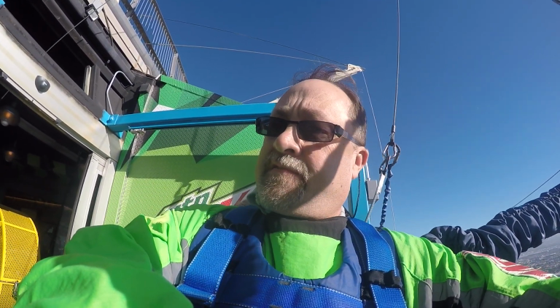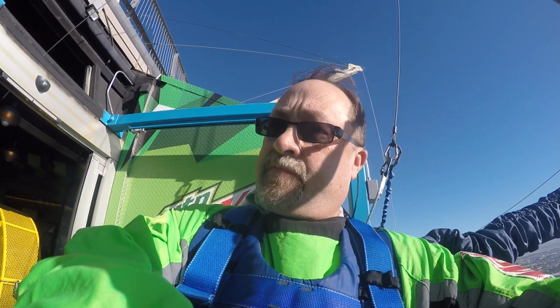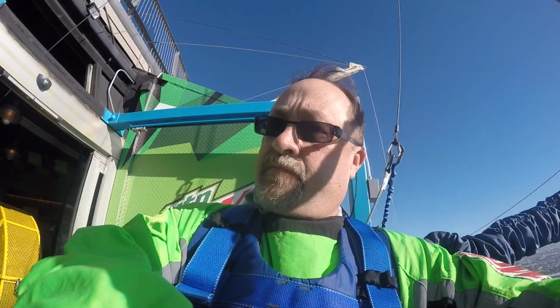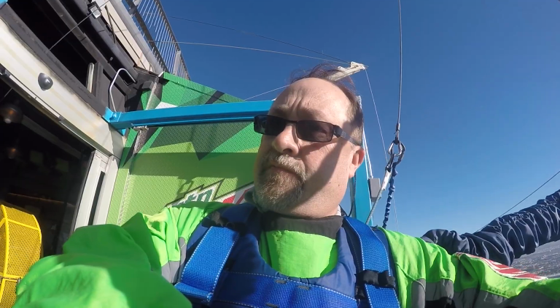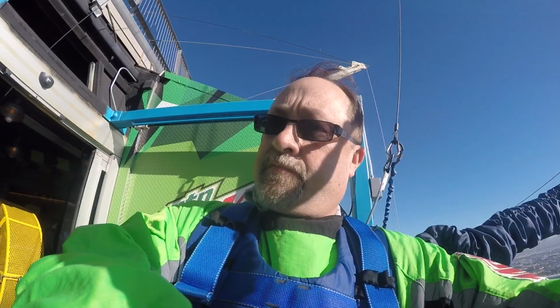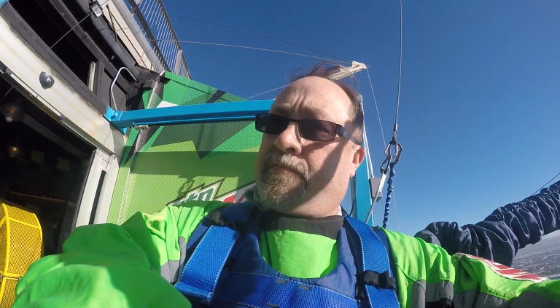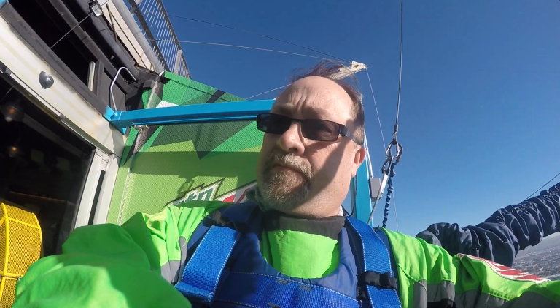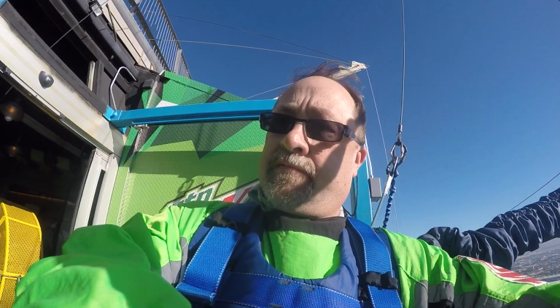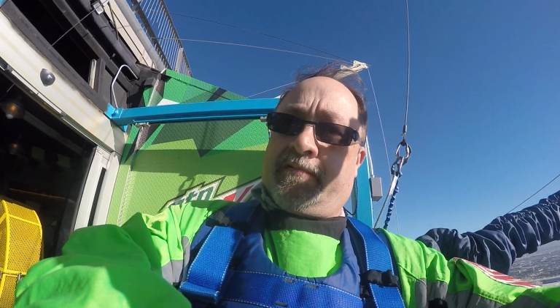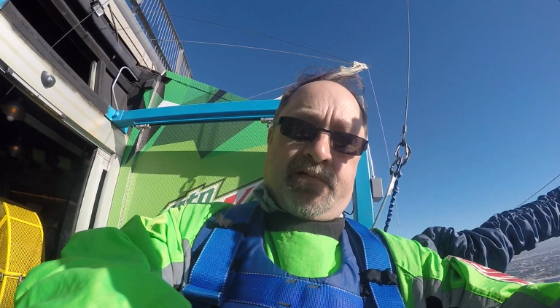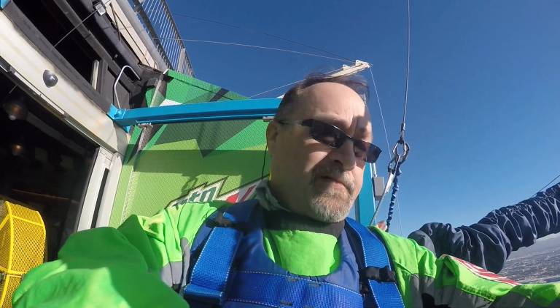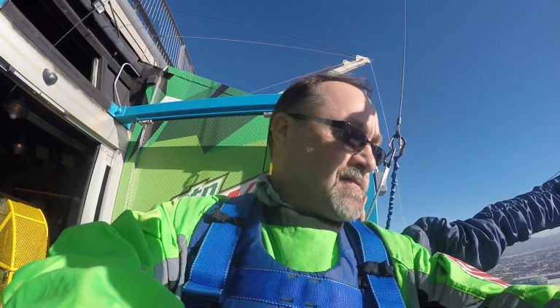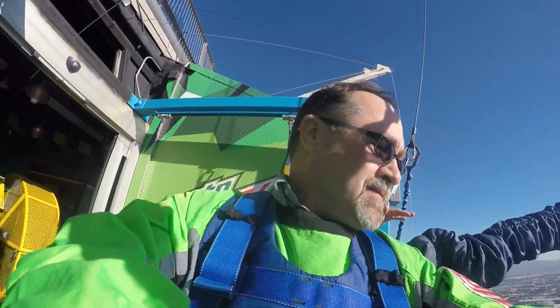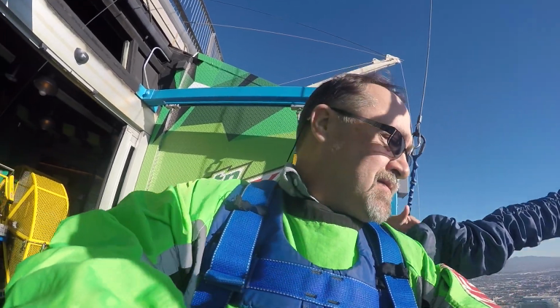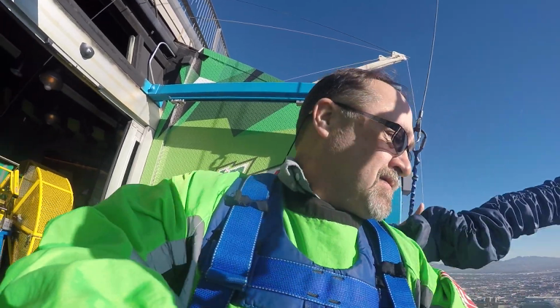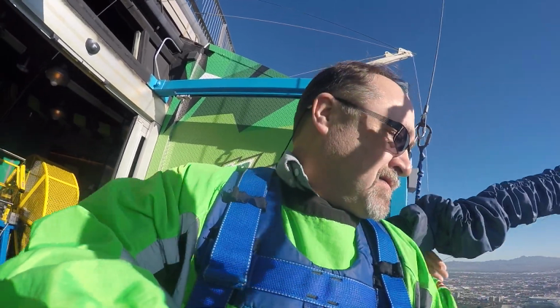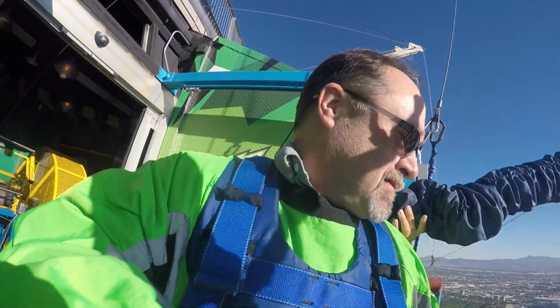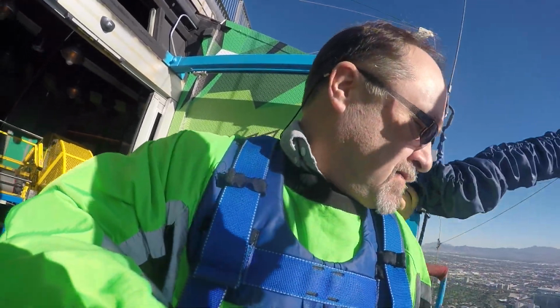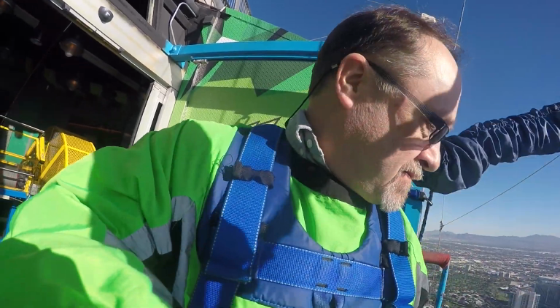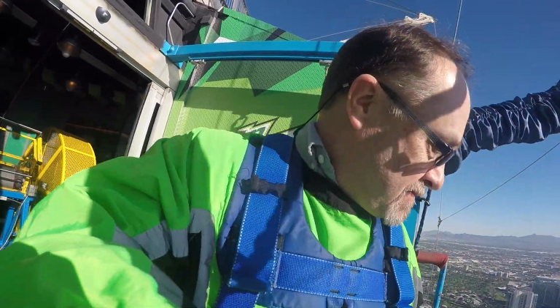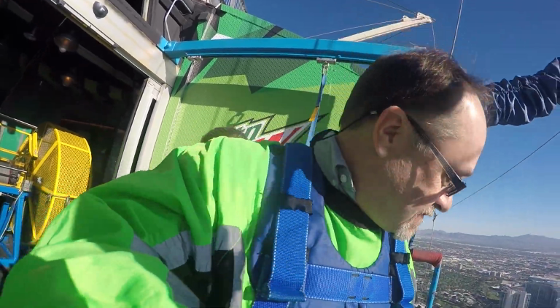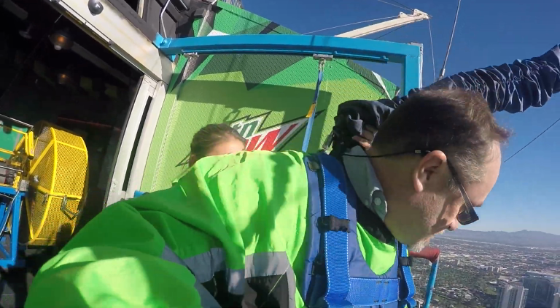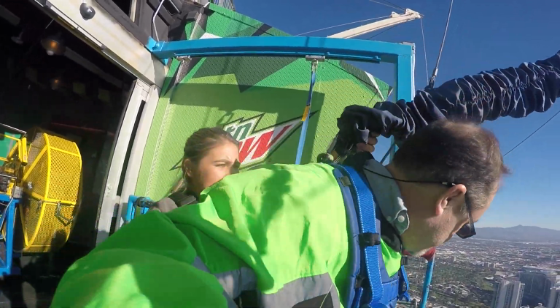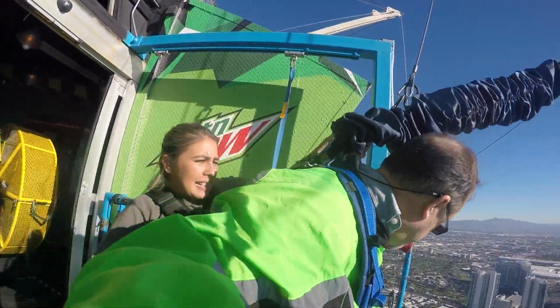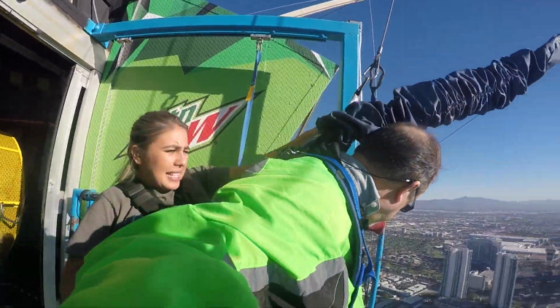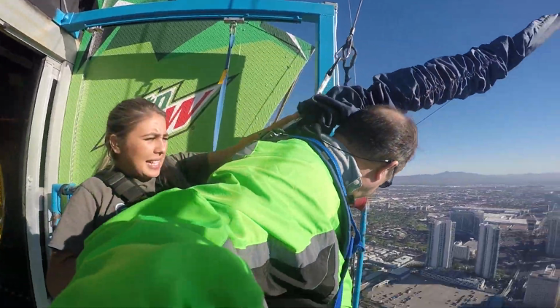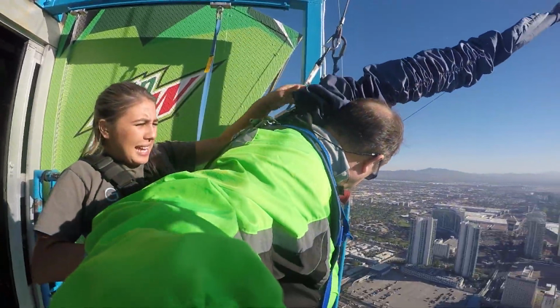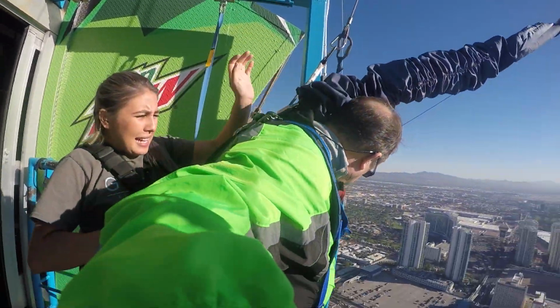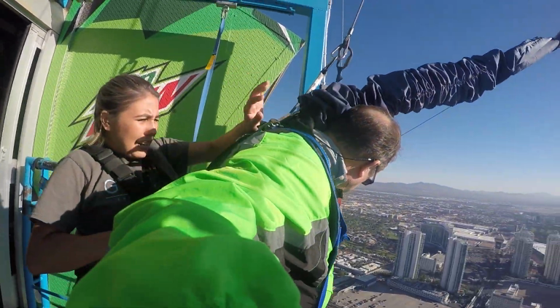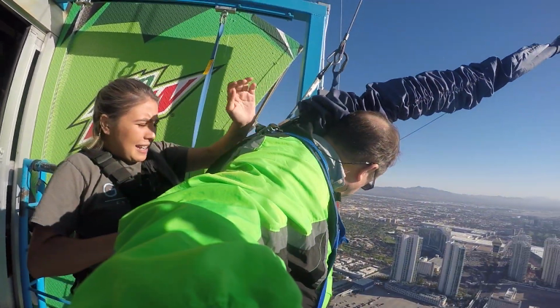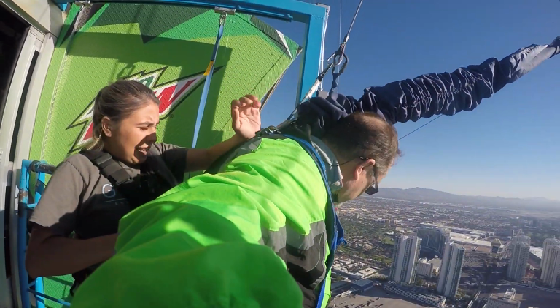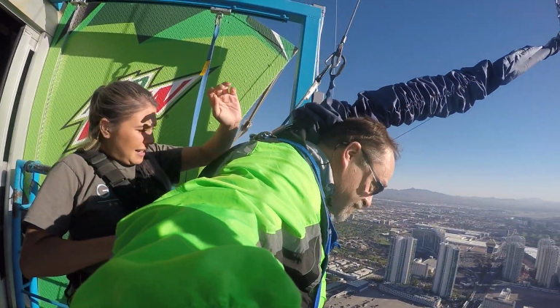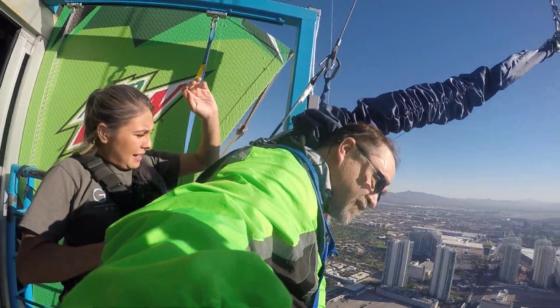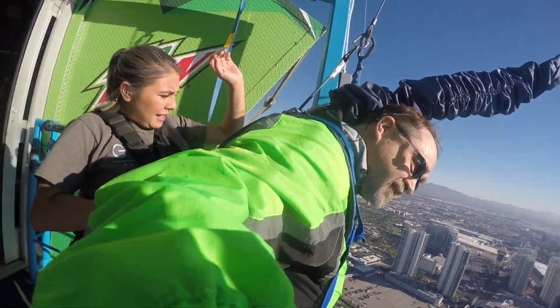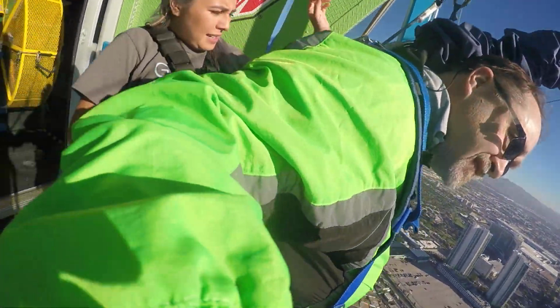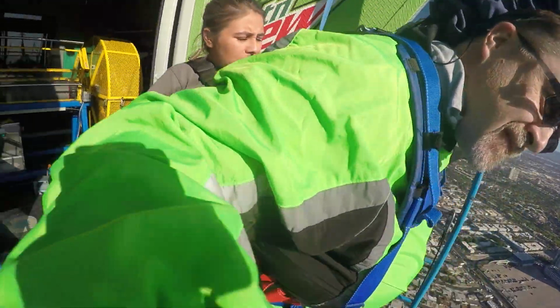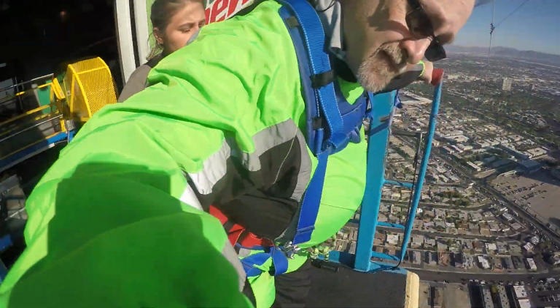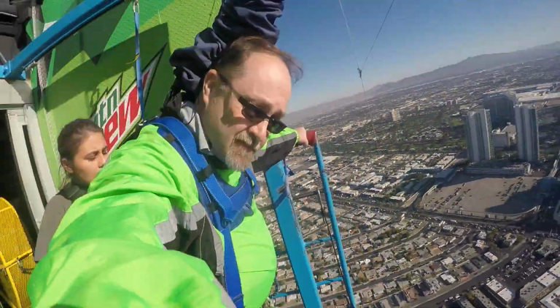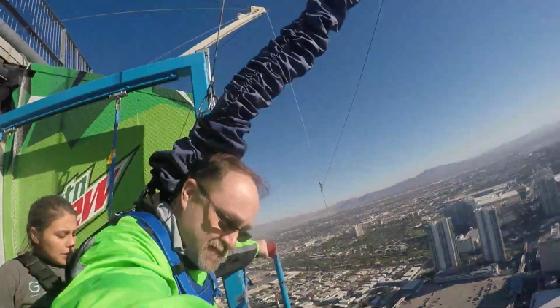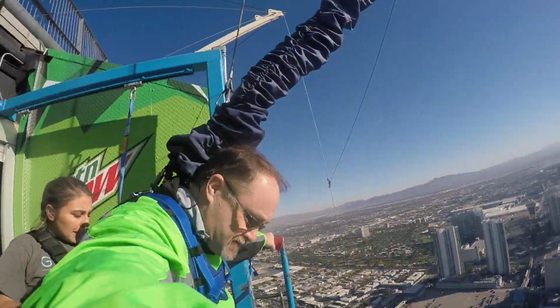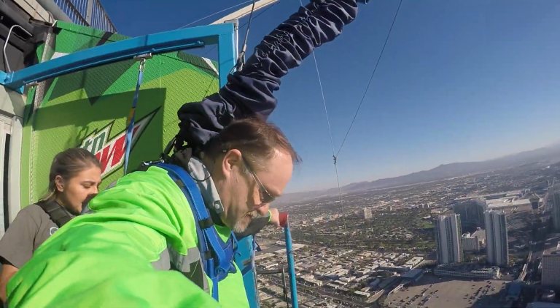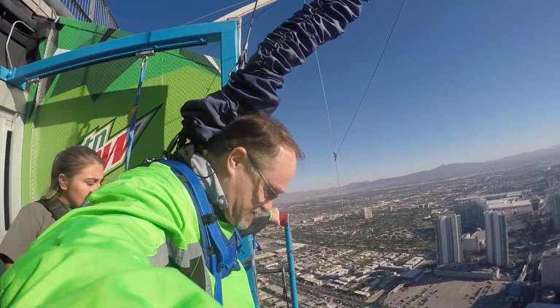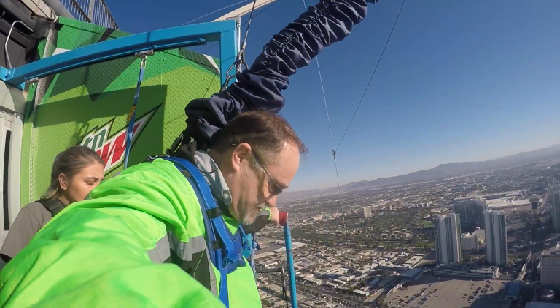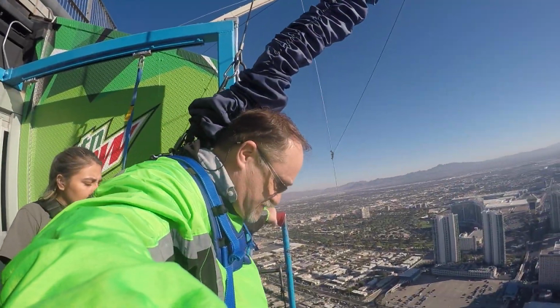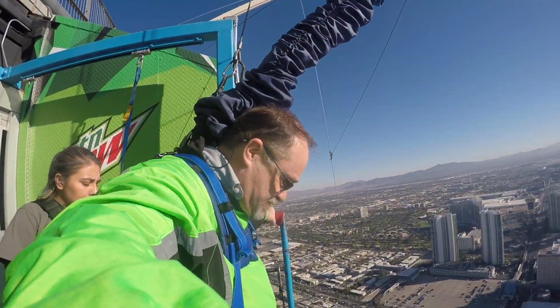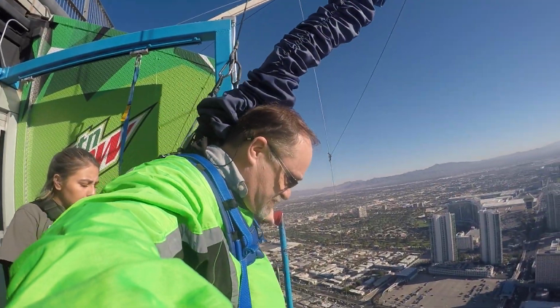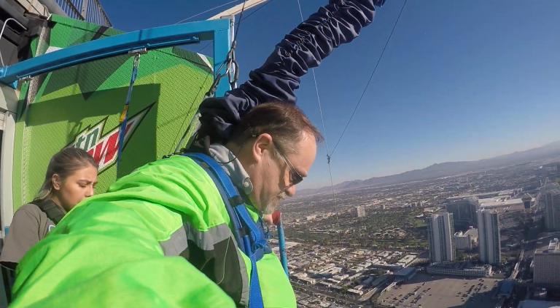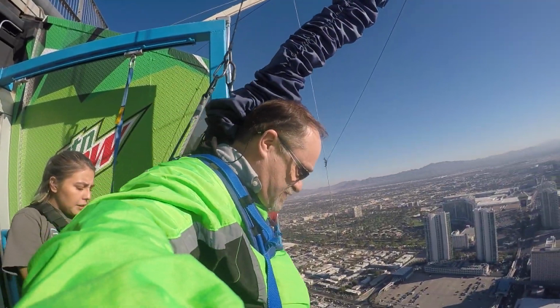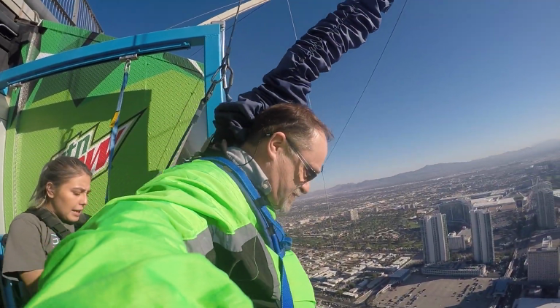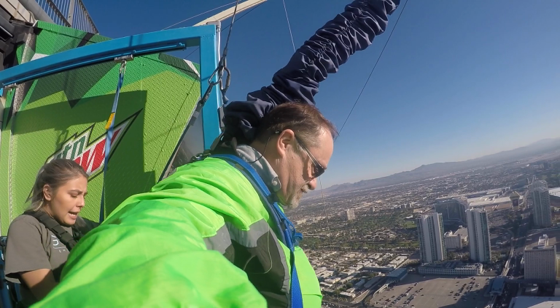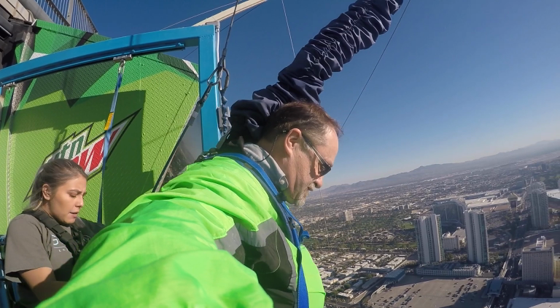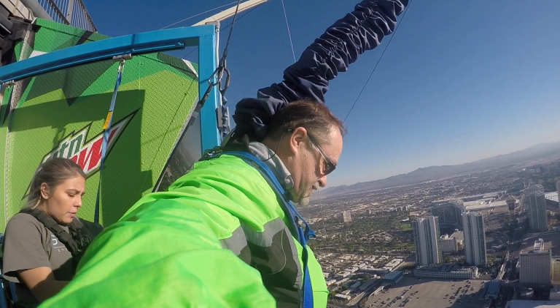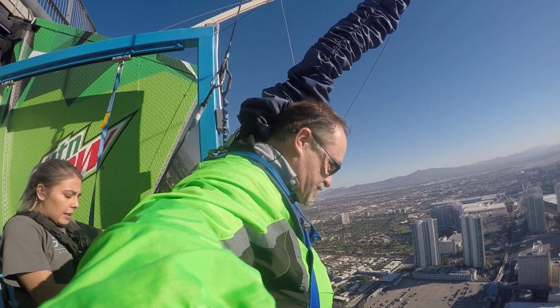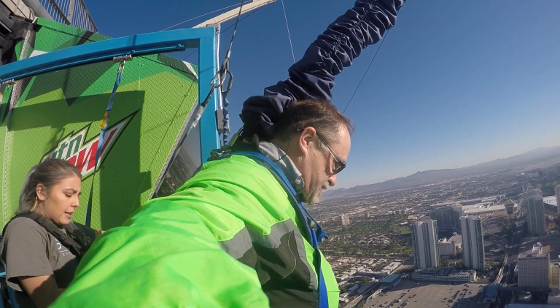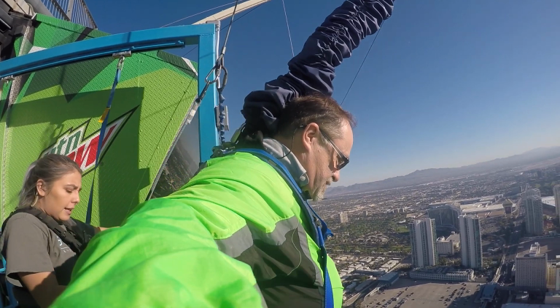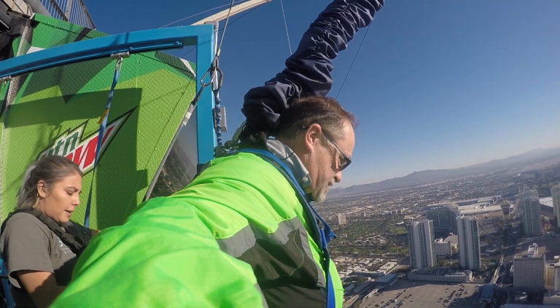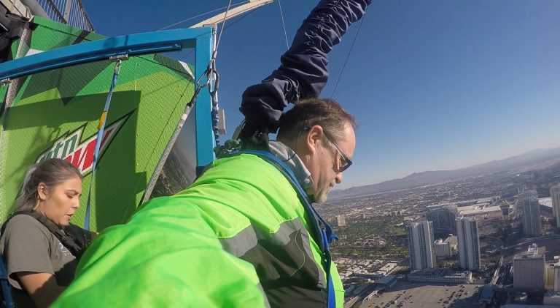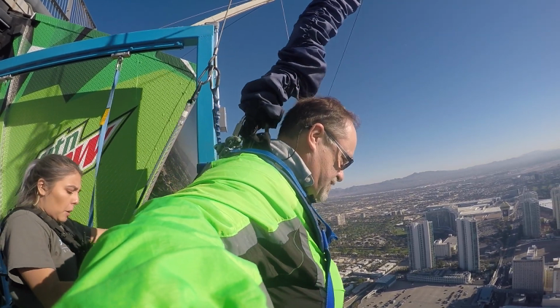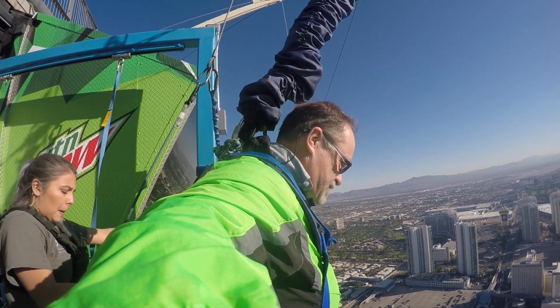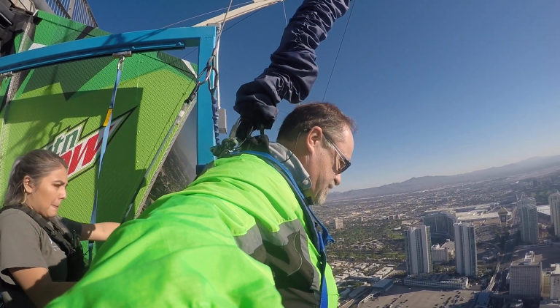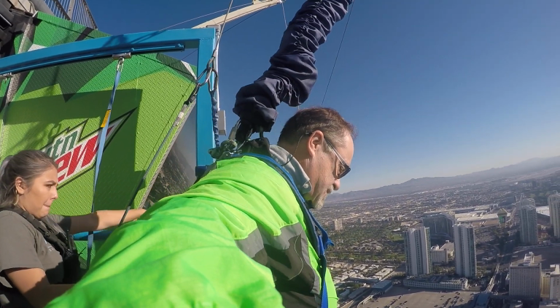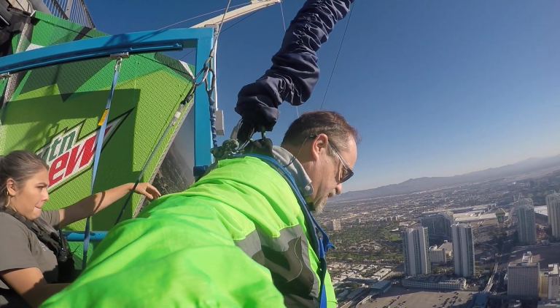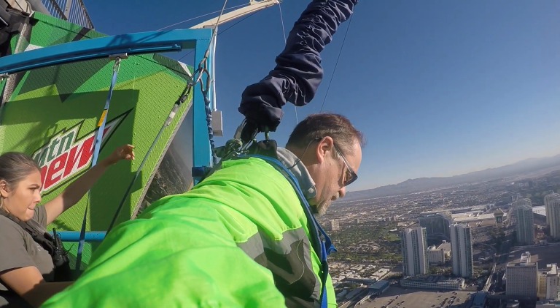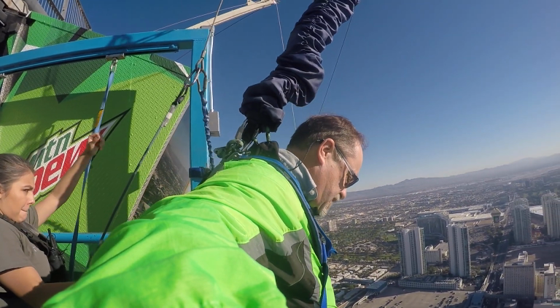Bring your left hand to the left side. Hands at the end. Toes on the yellow. And wait there. Alright.